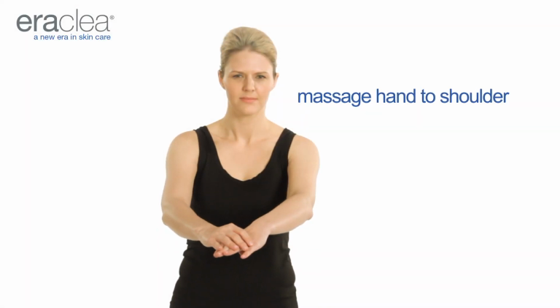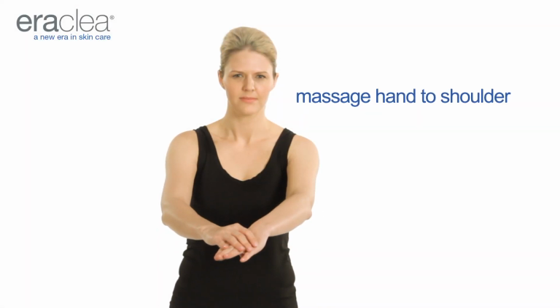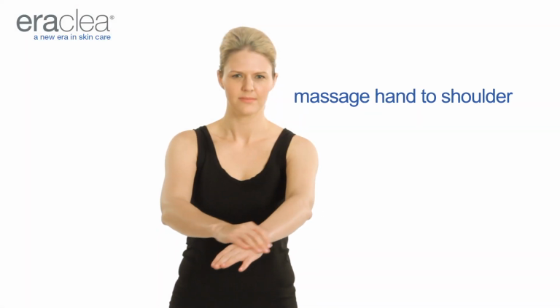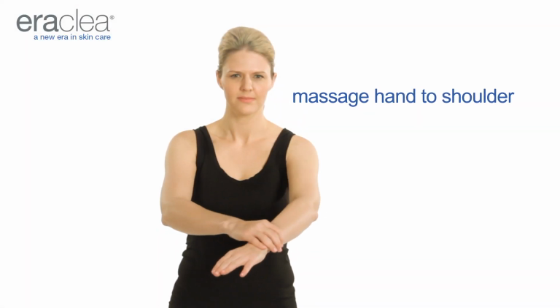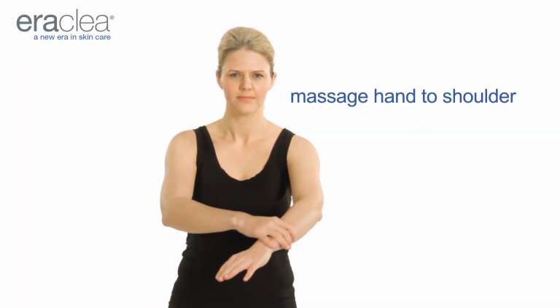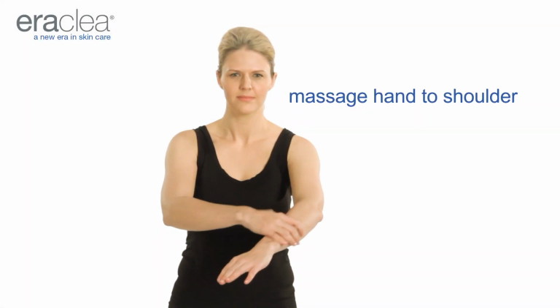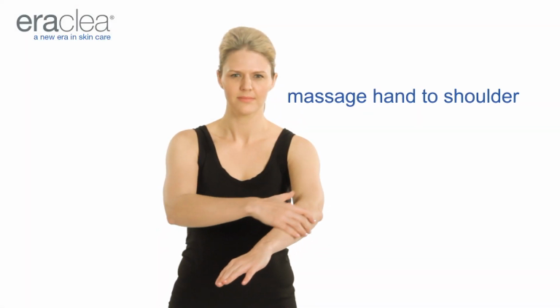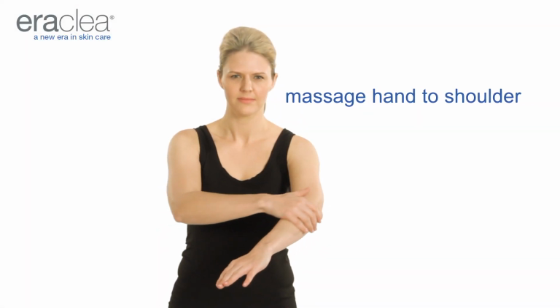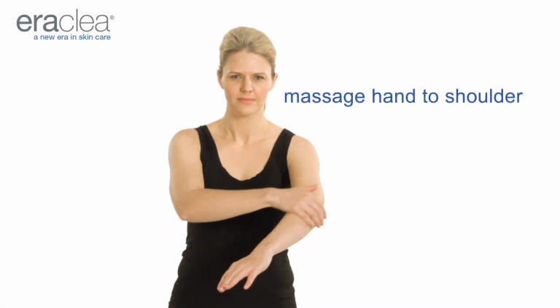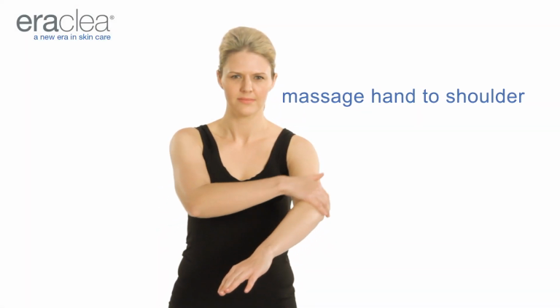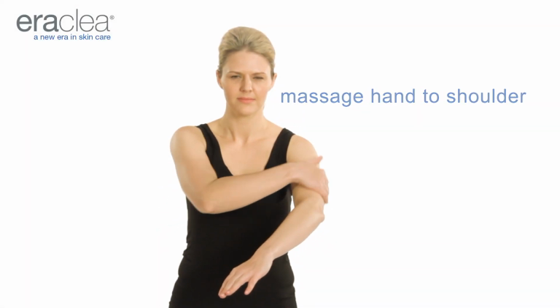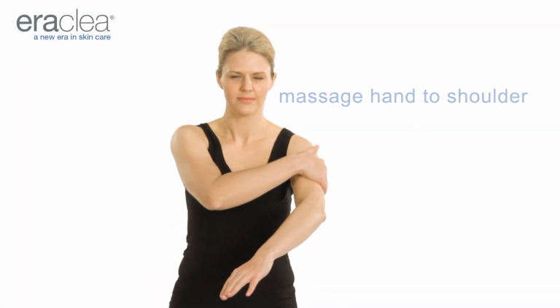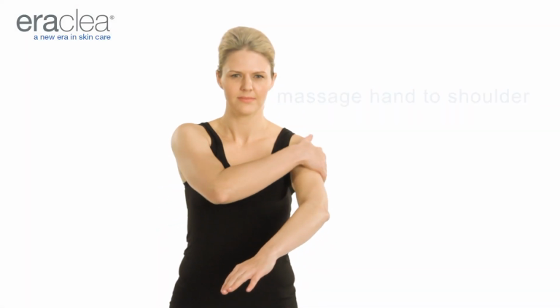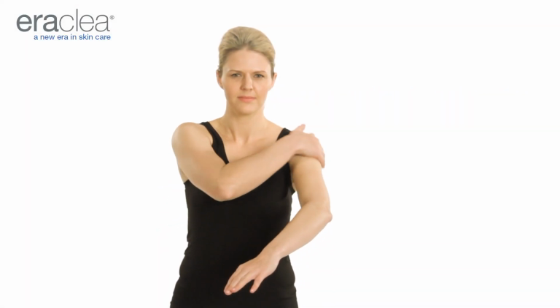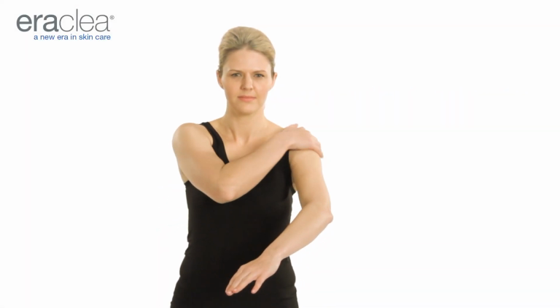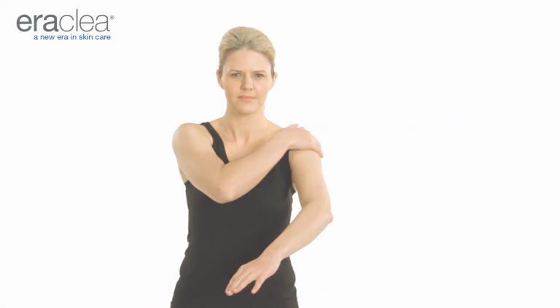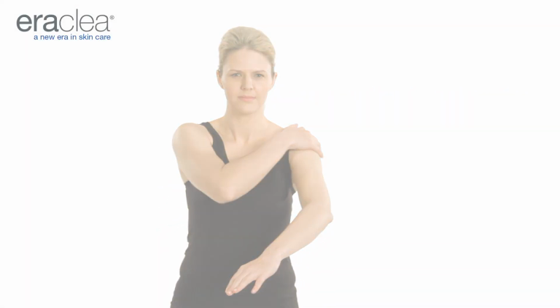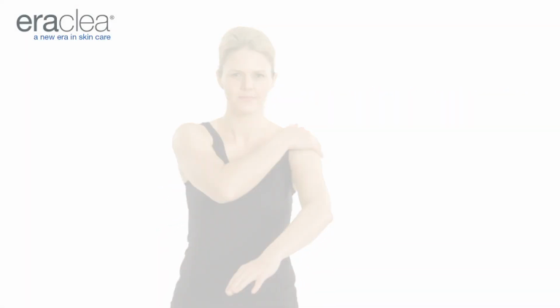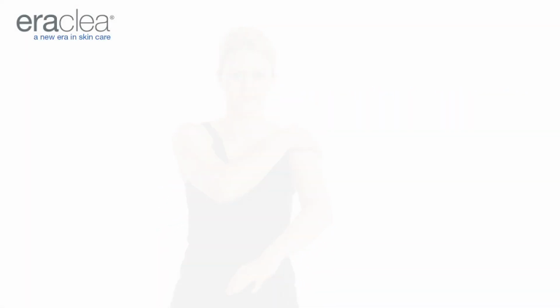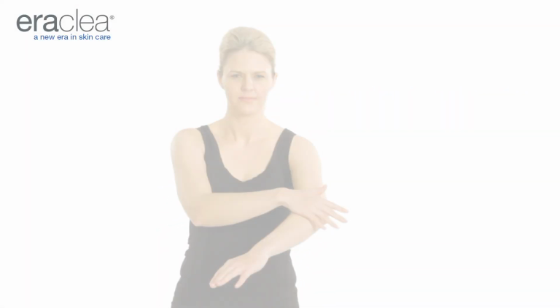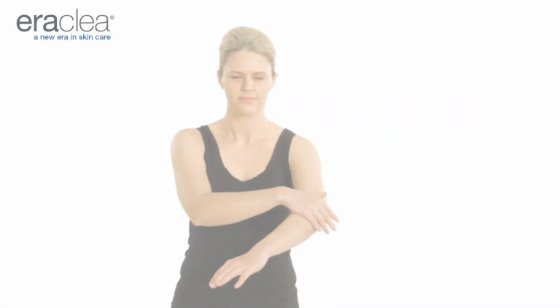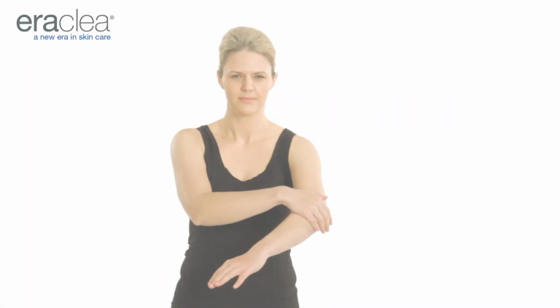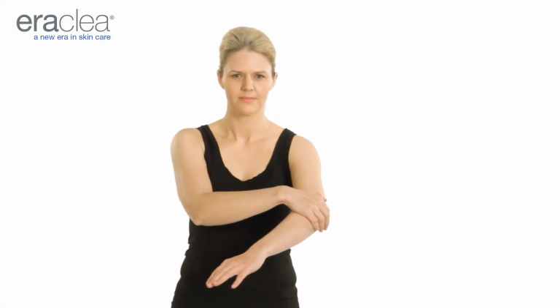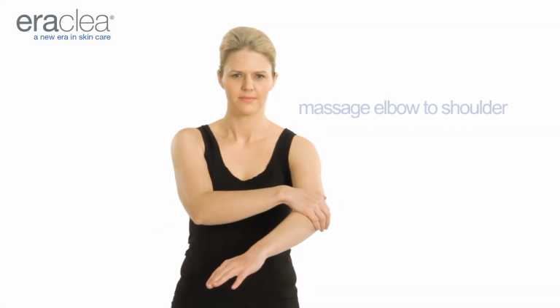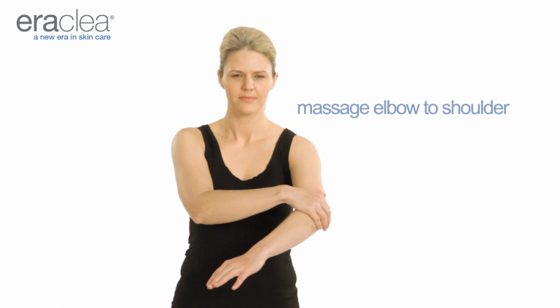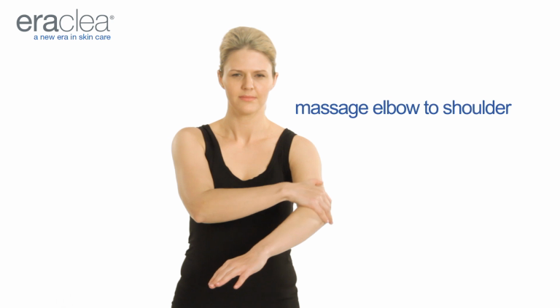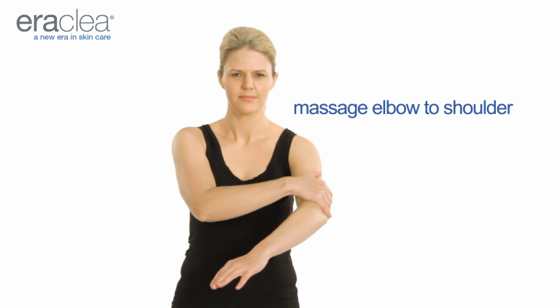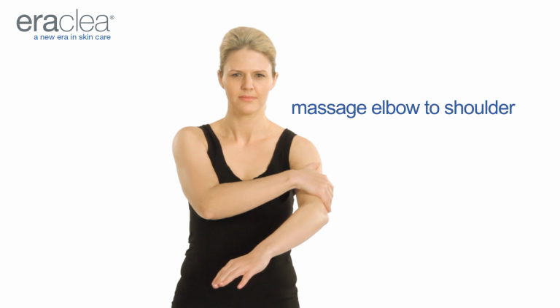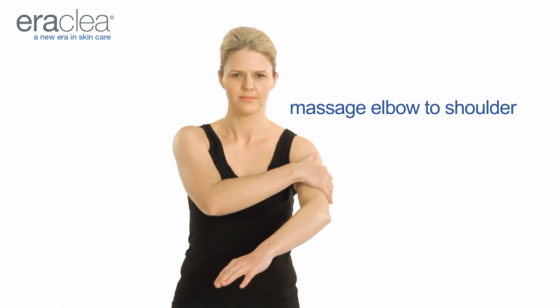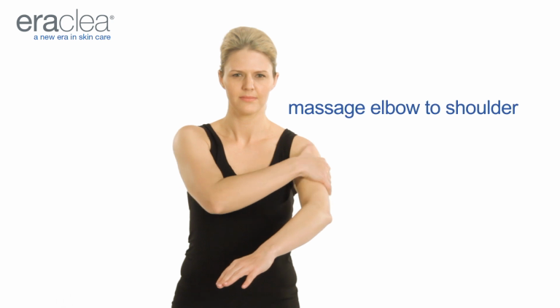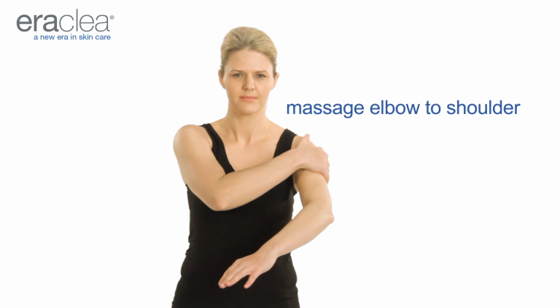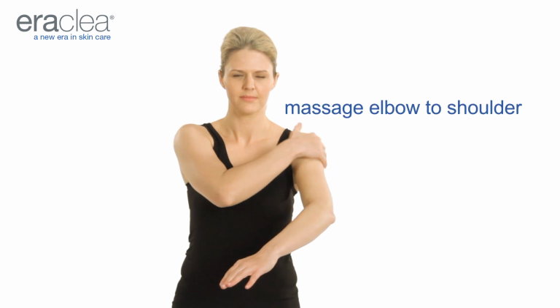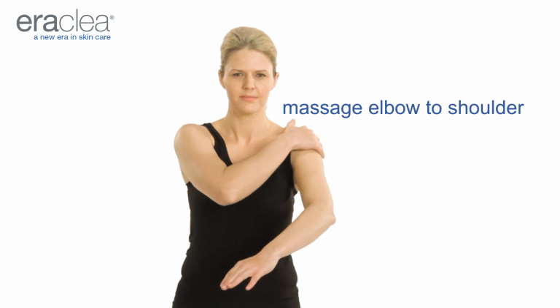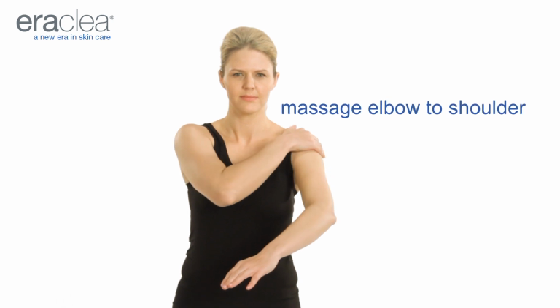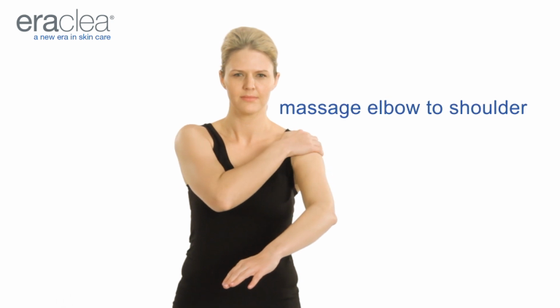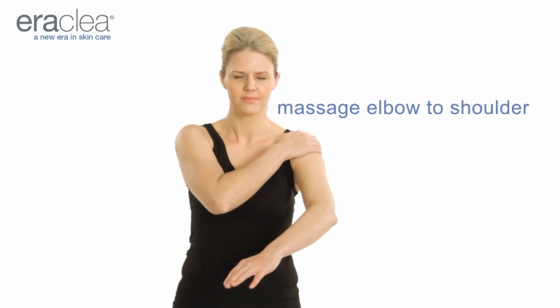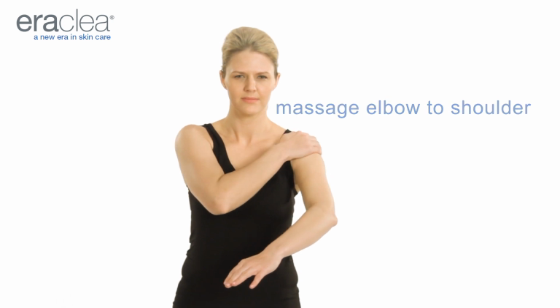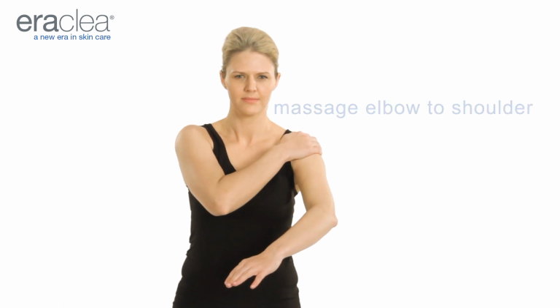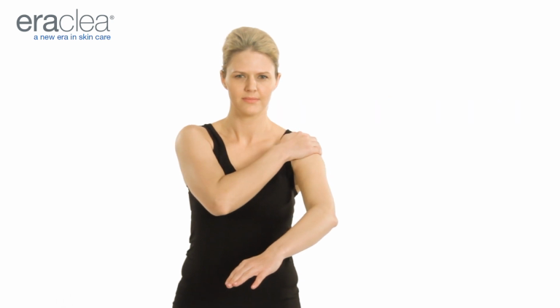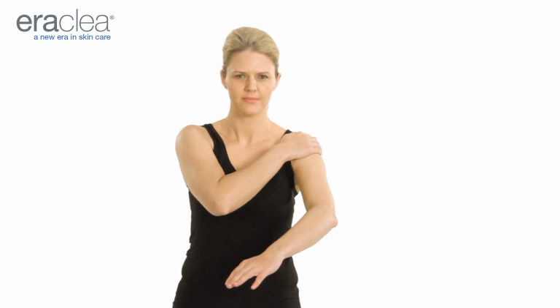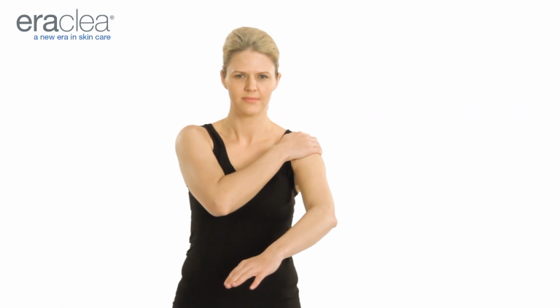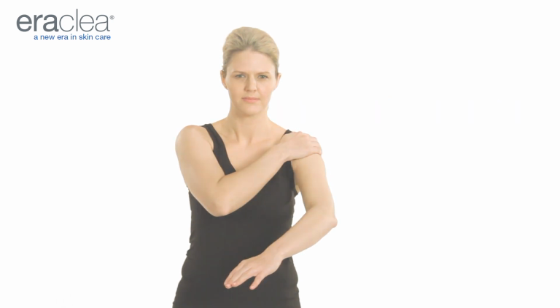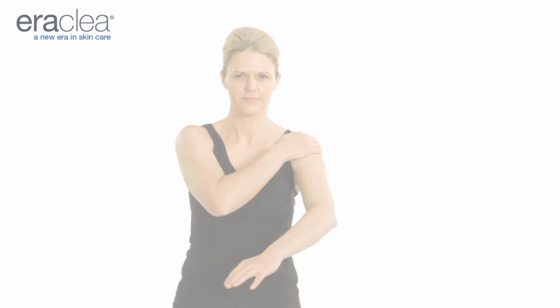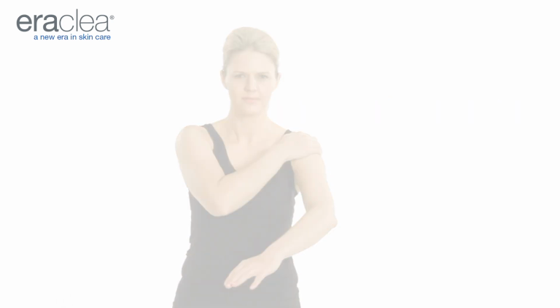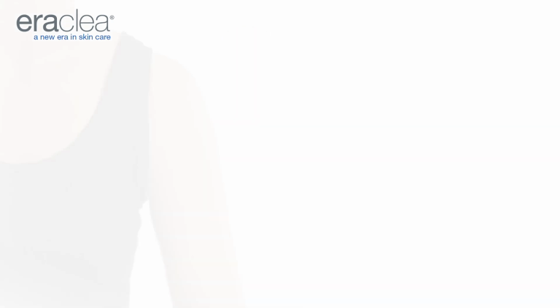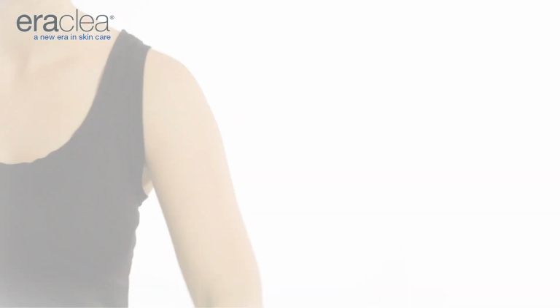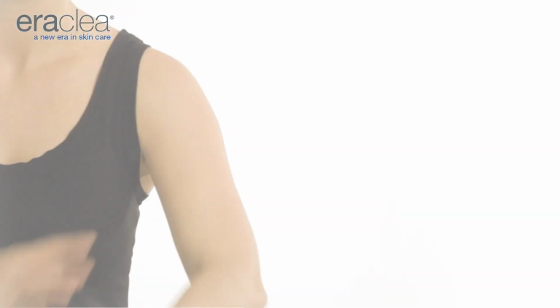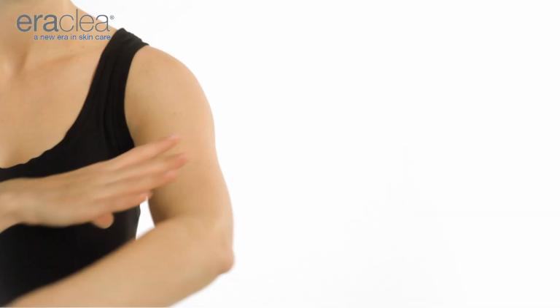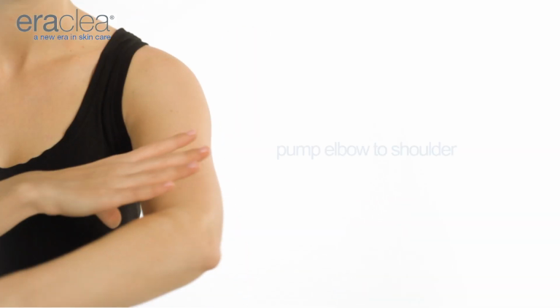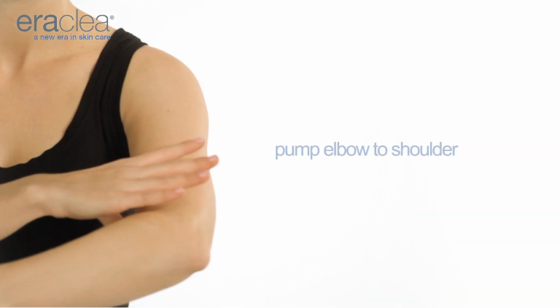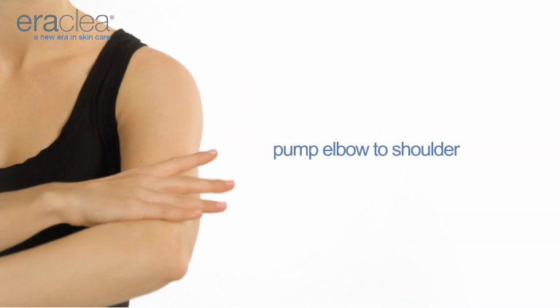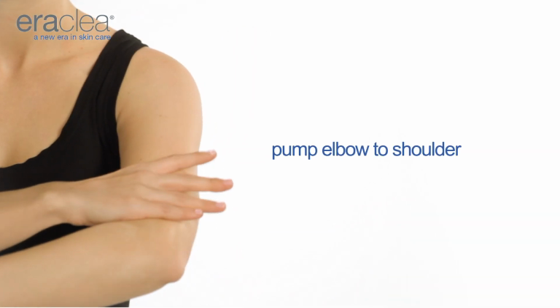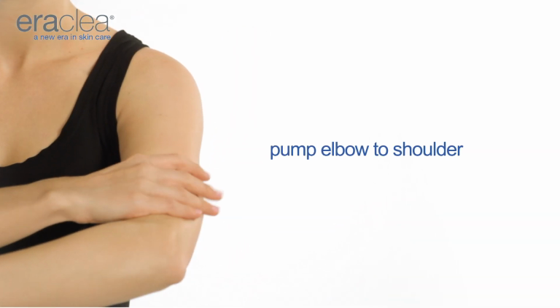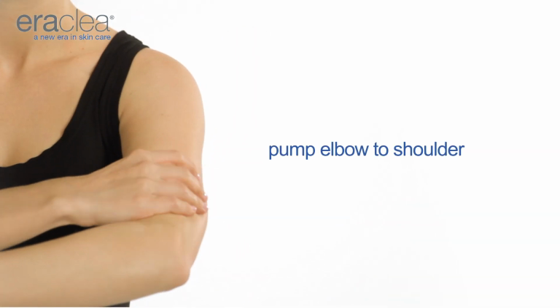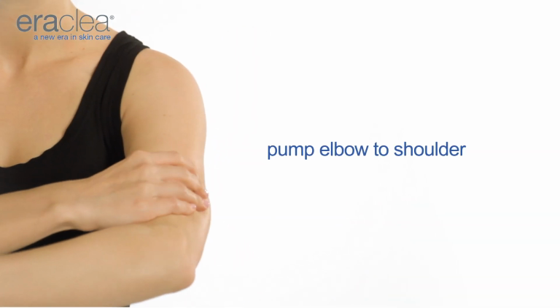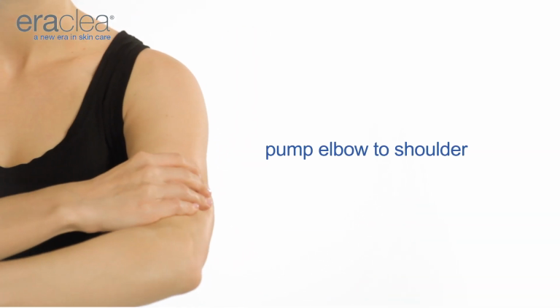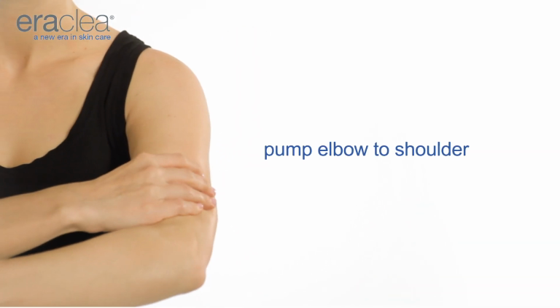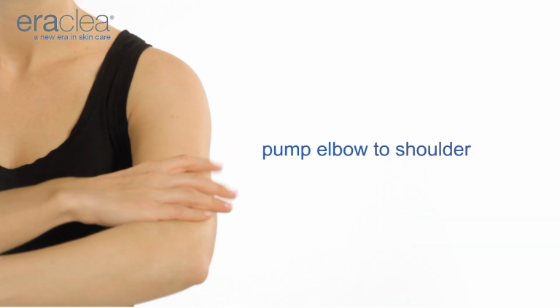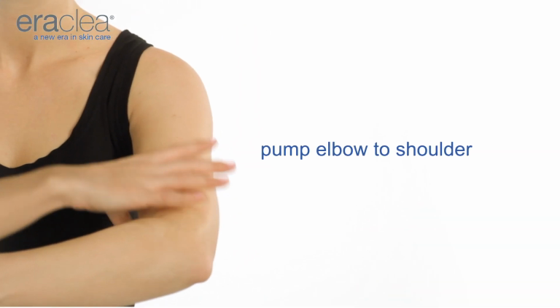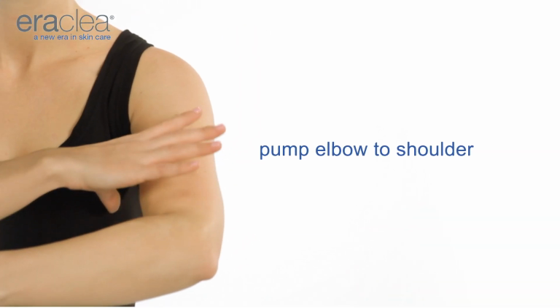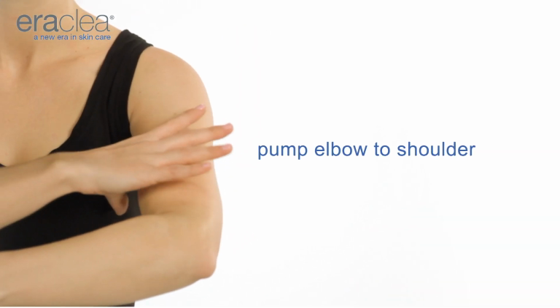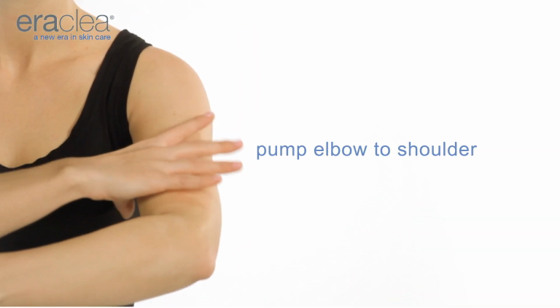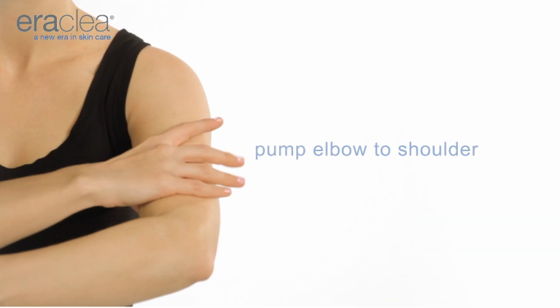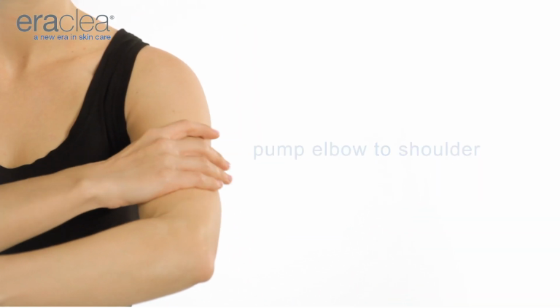Massage from hand to shoulder. Massage from elbow to shoulder. Pump from elbow to shoulder.